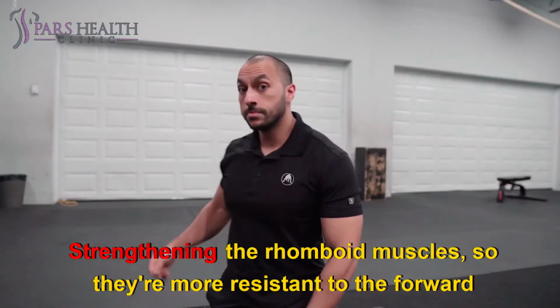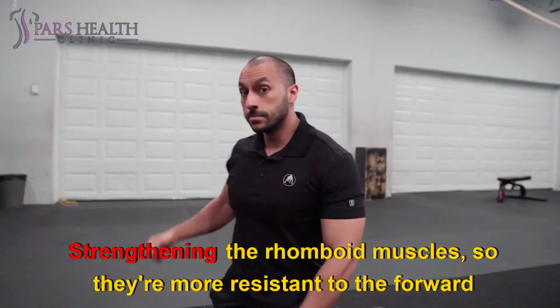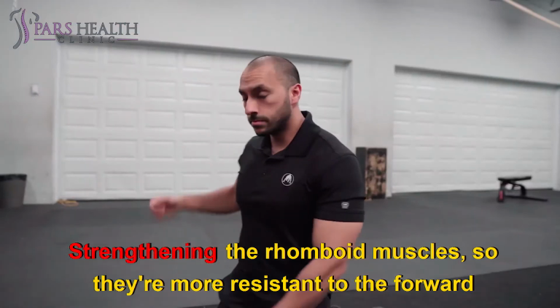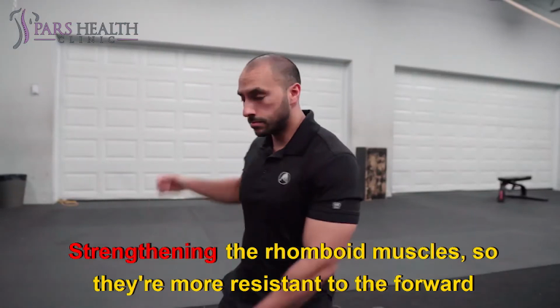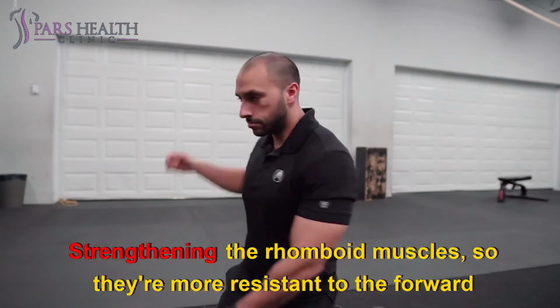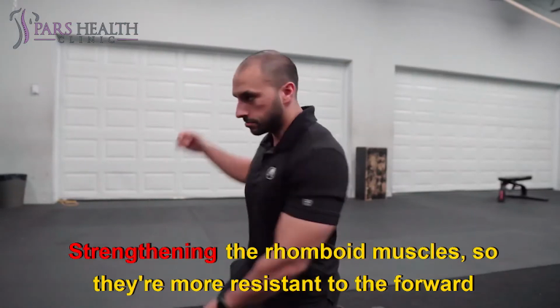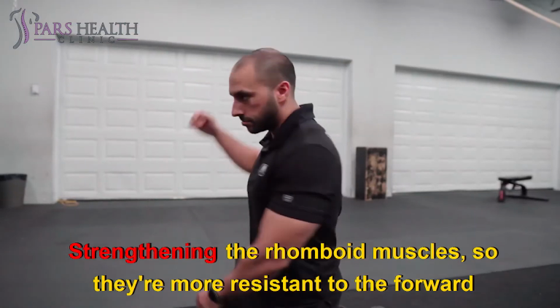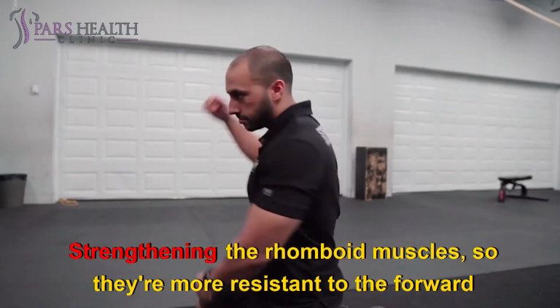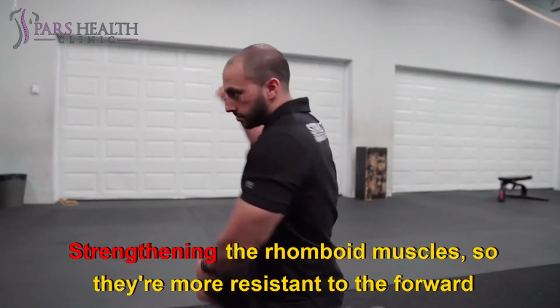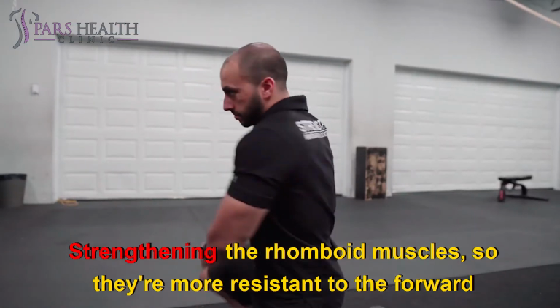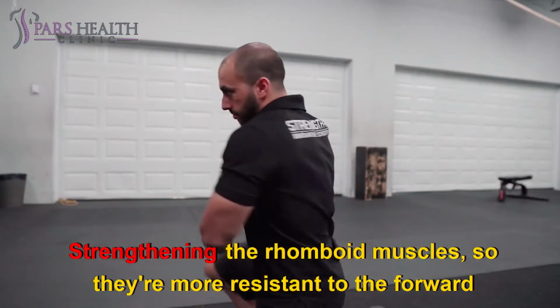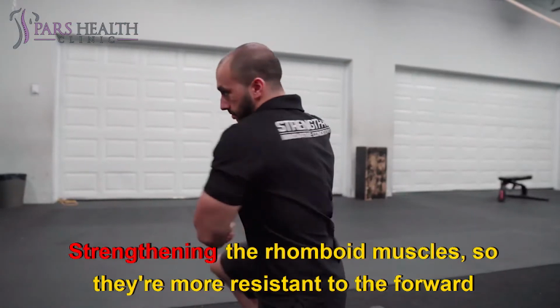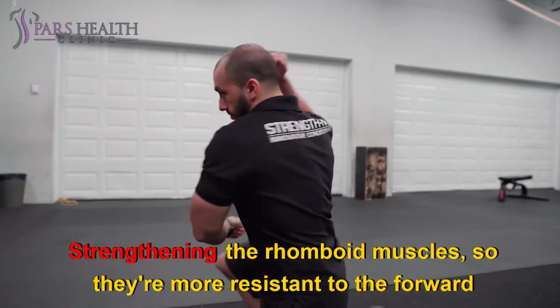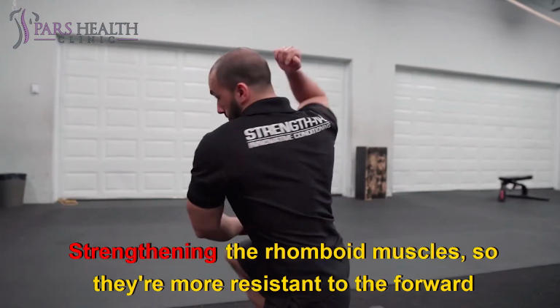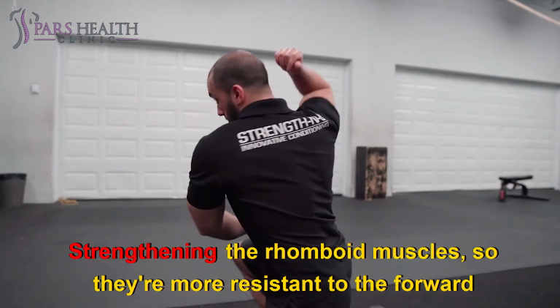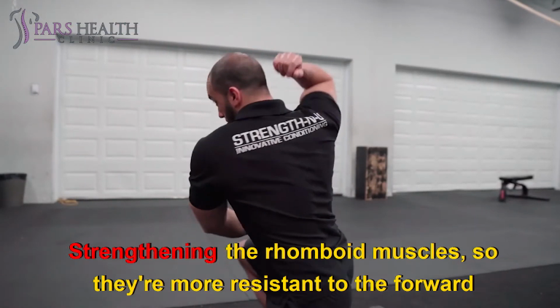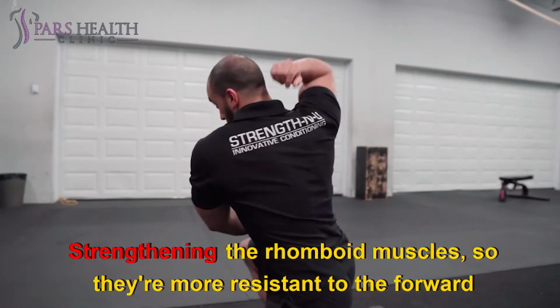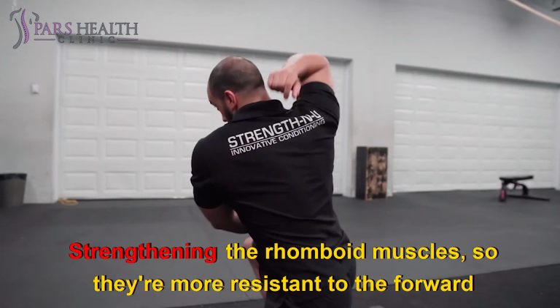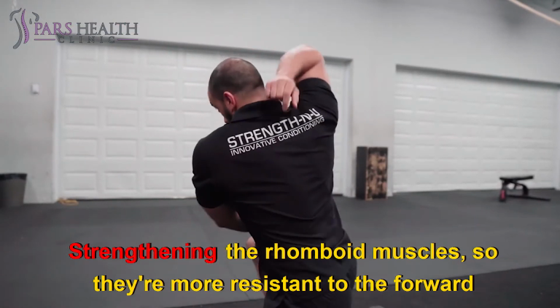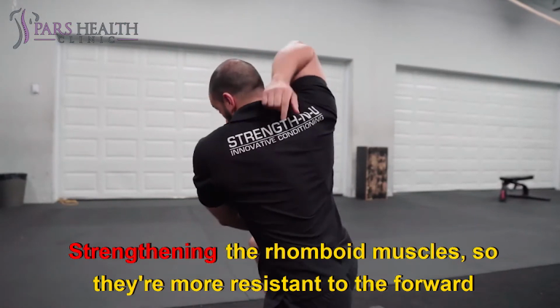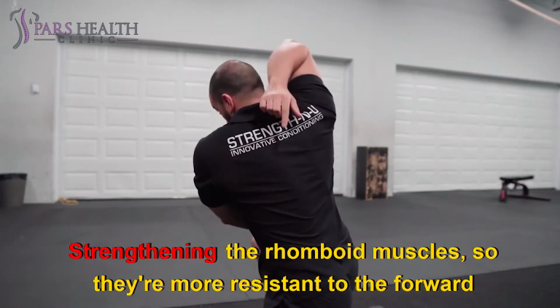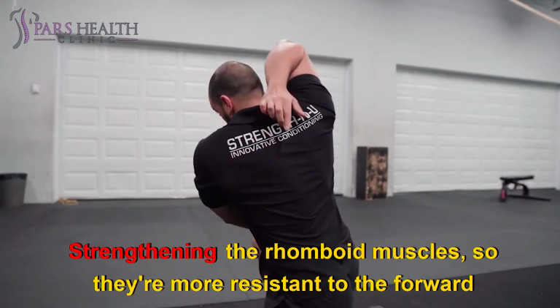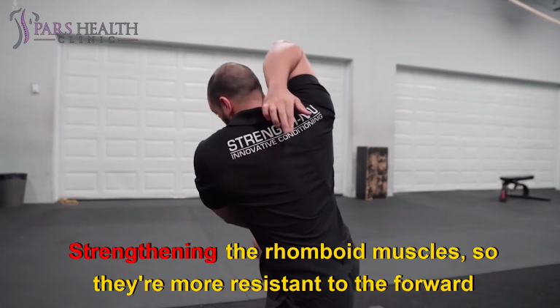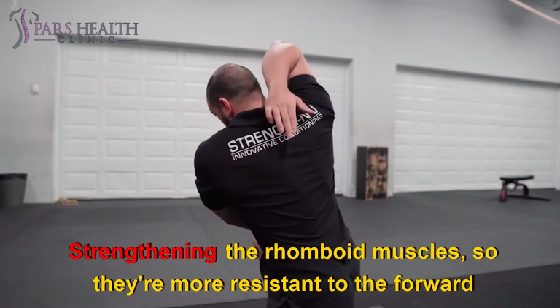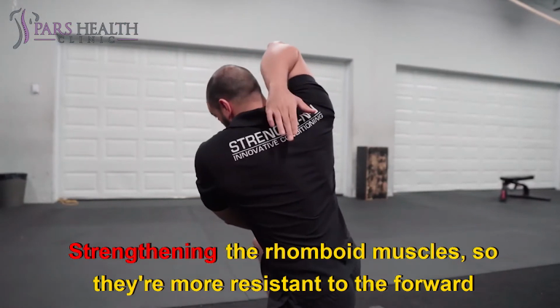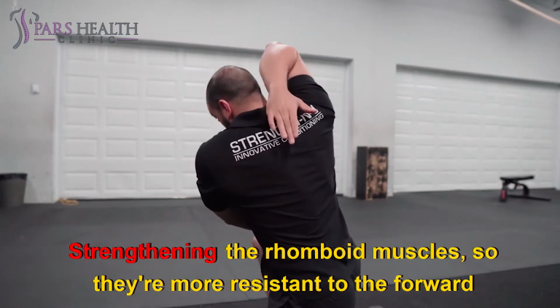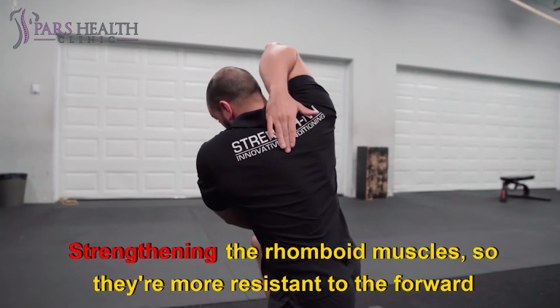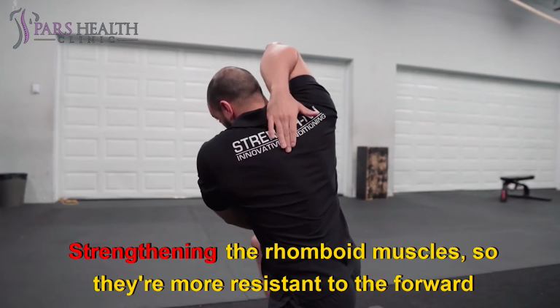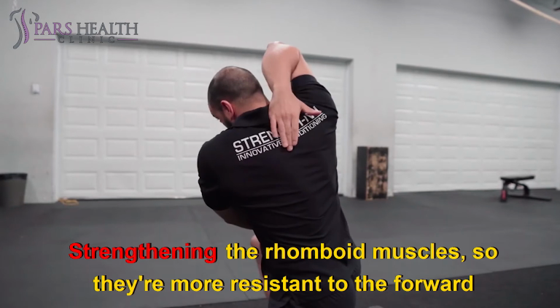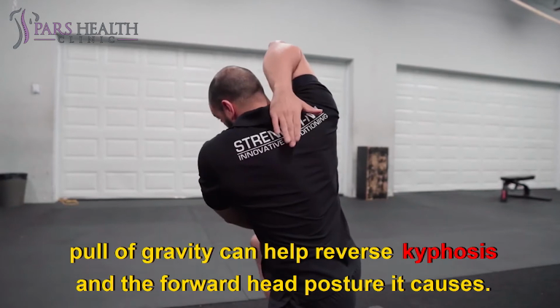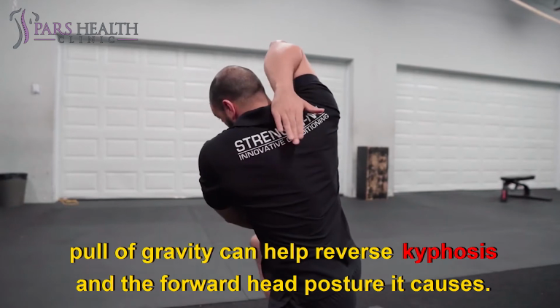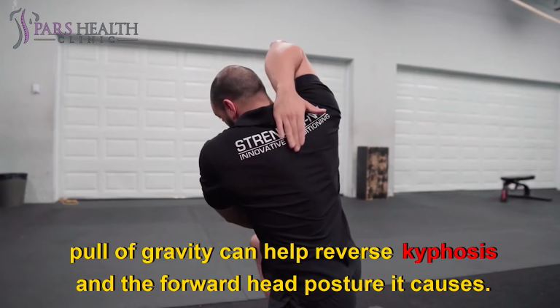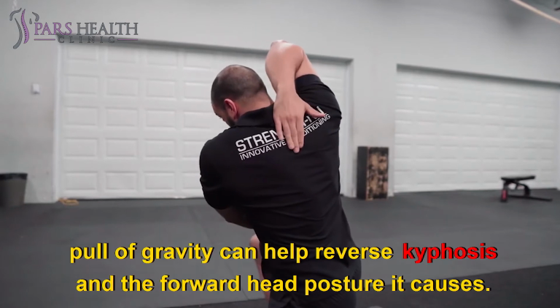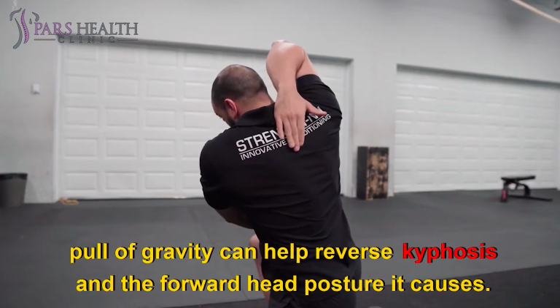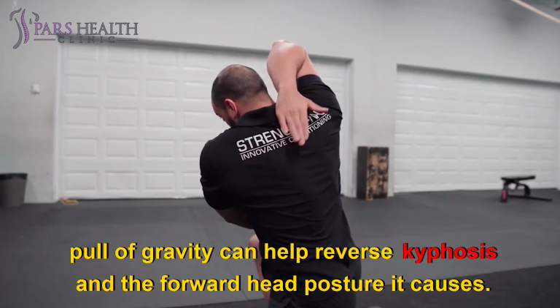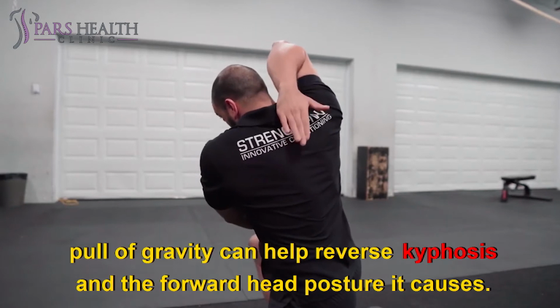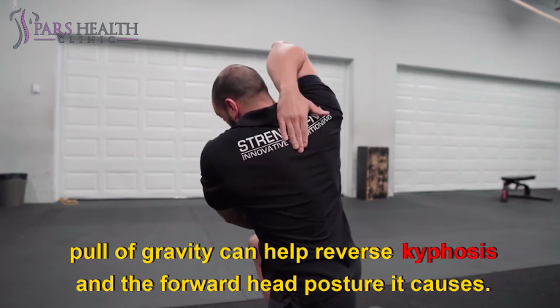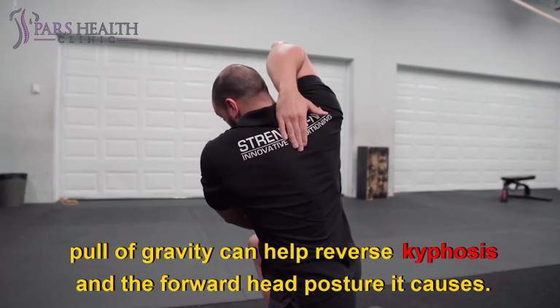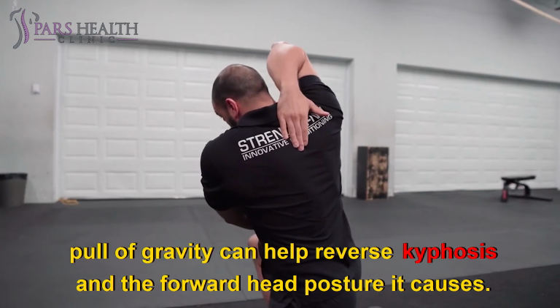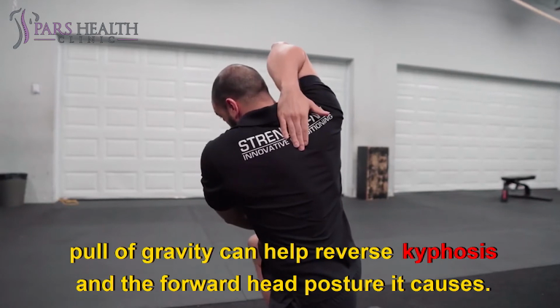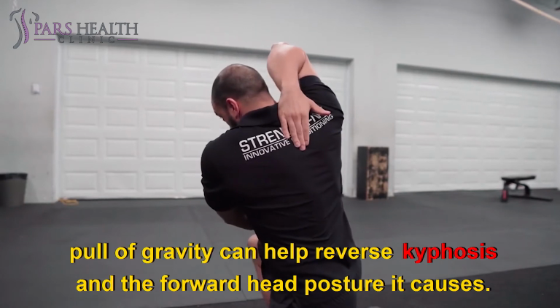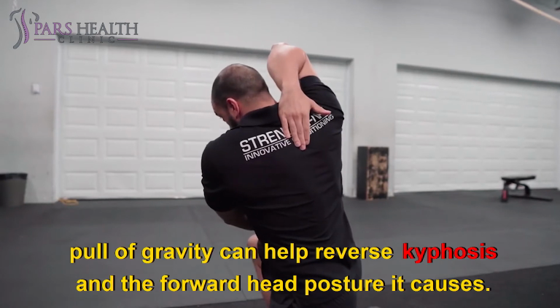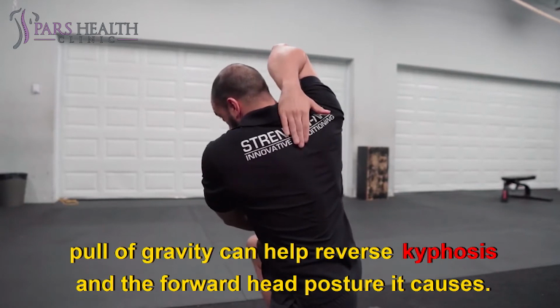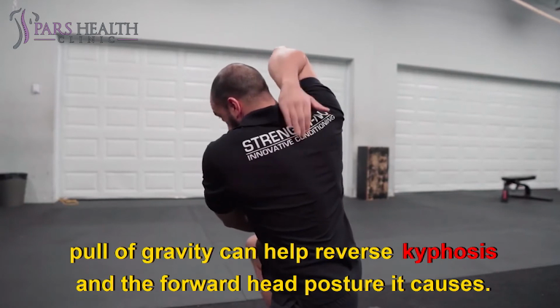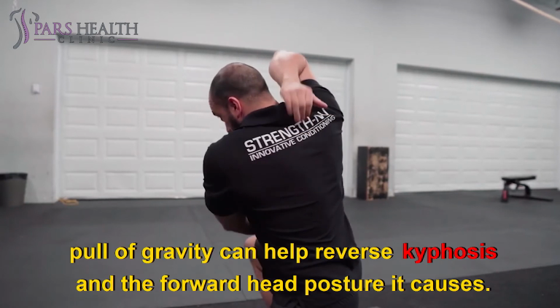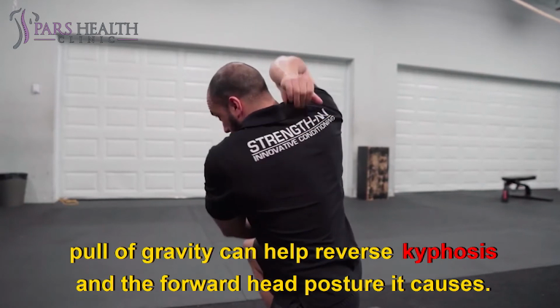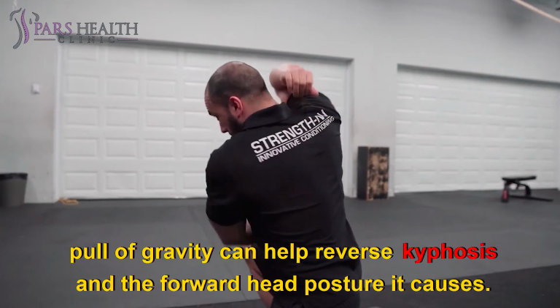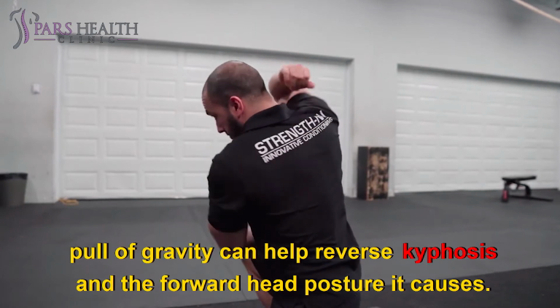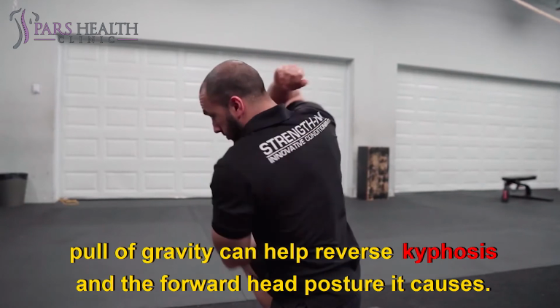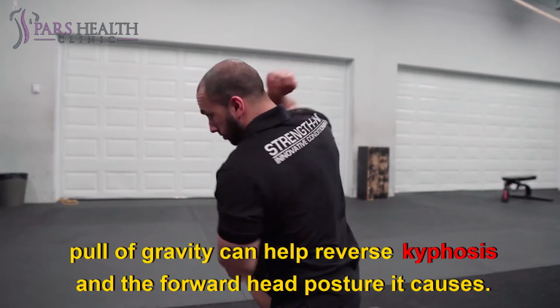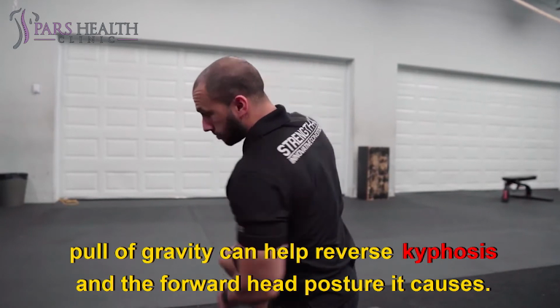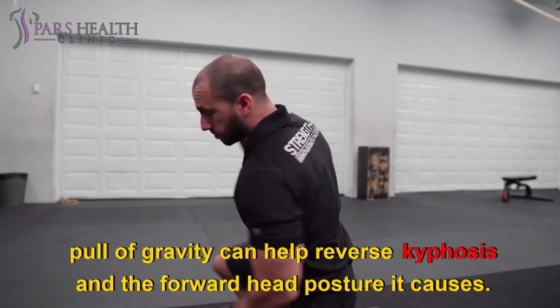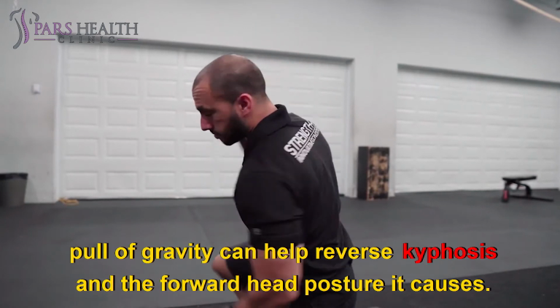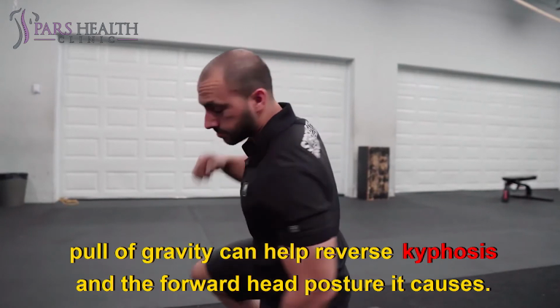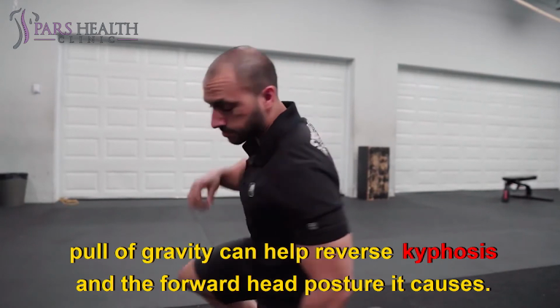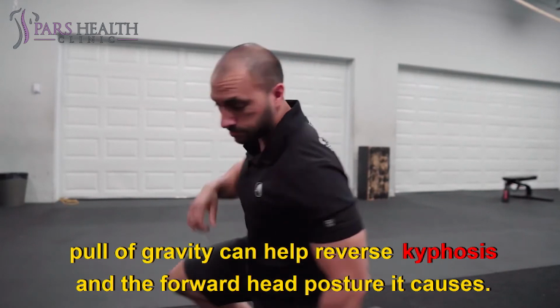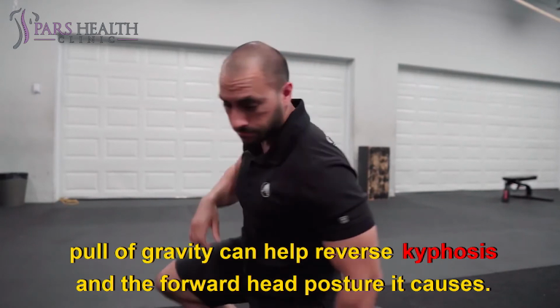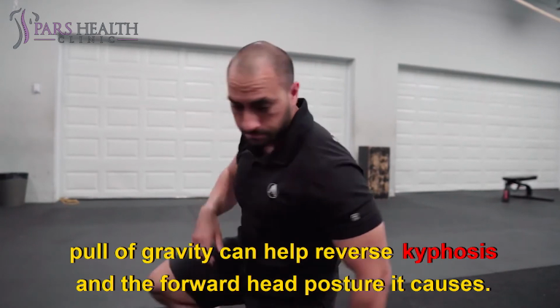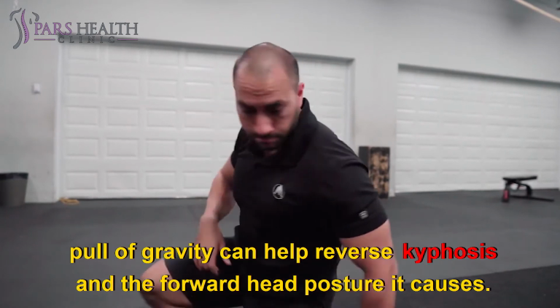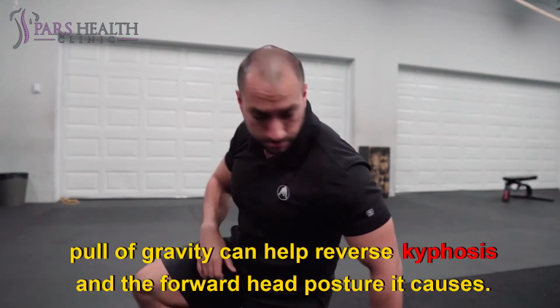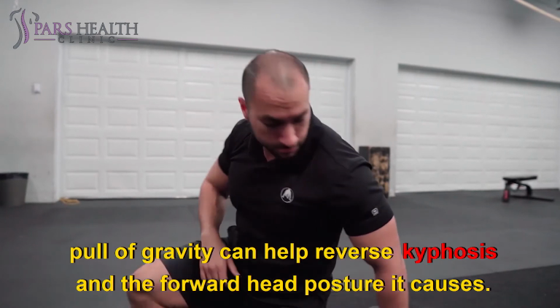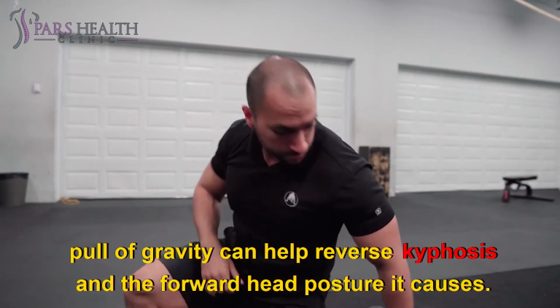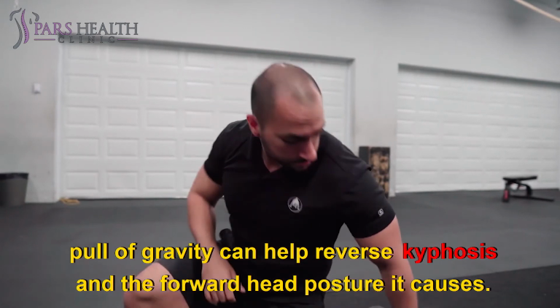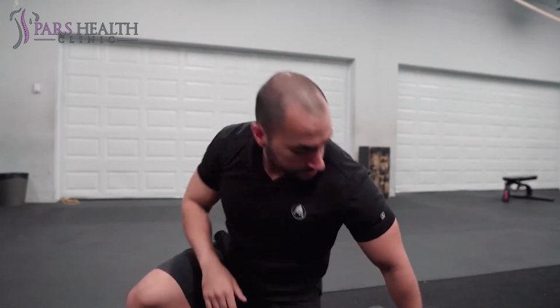Strengthening the rhomboid muscles so they're more resistant to the forward pull of gravity can help reverse kyphosis and the forward head posture it causes.